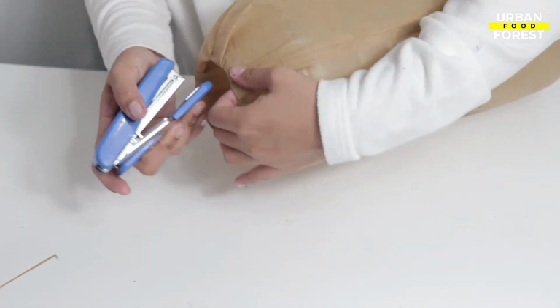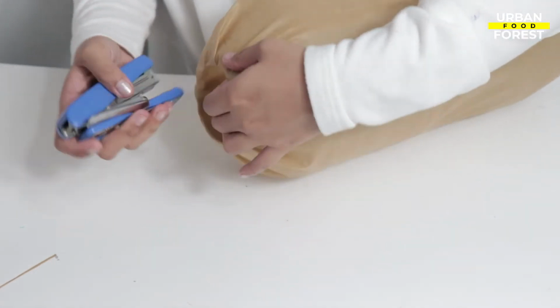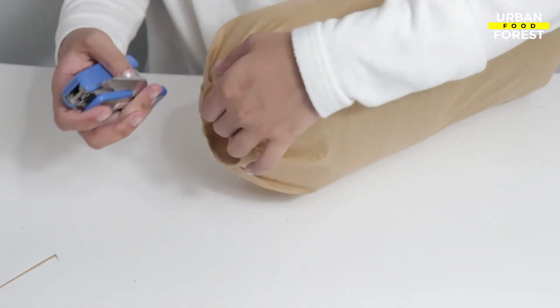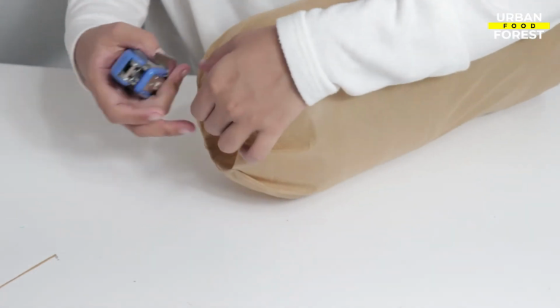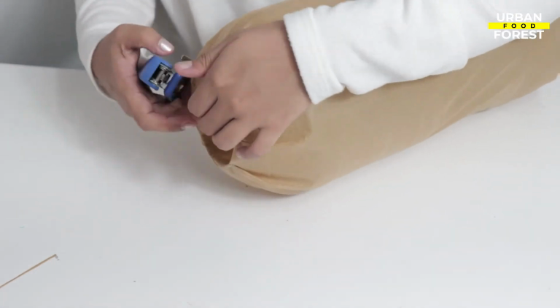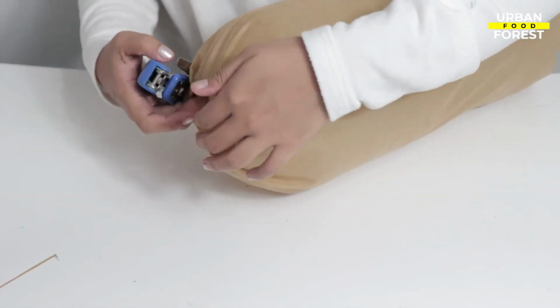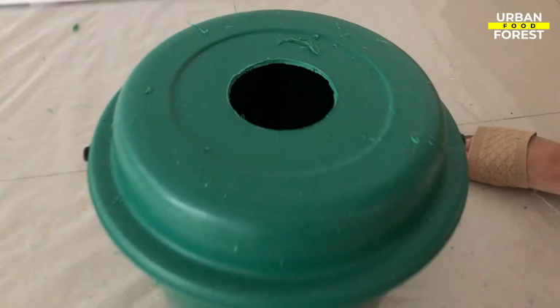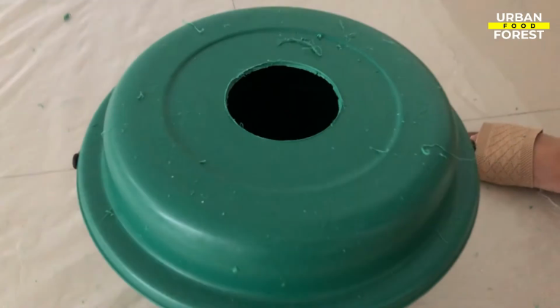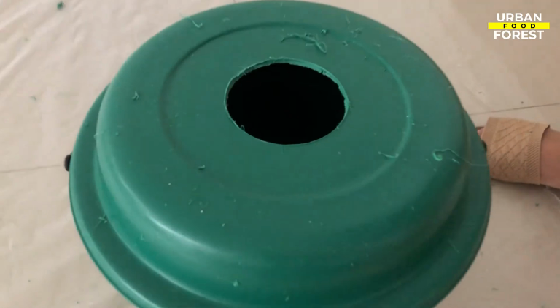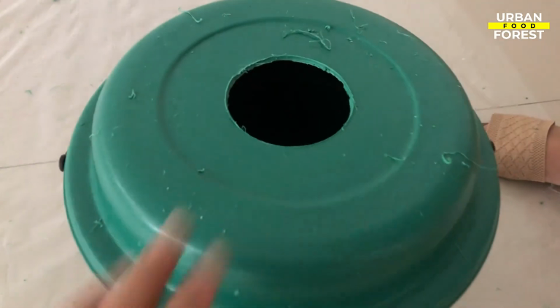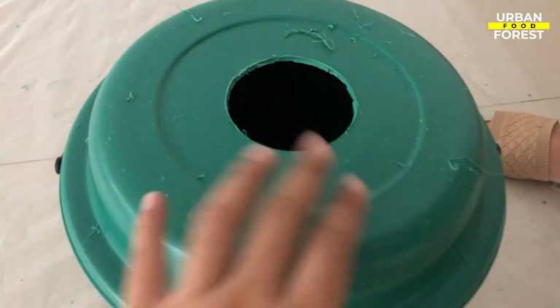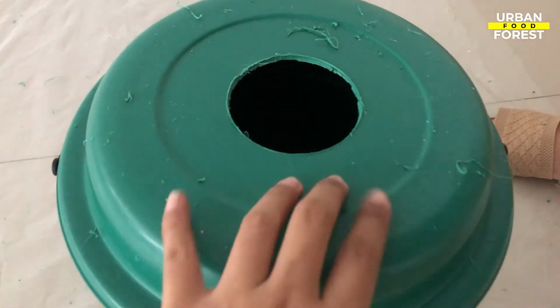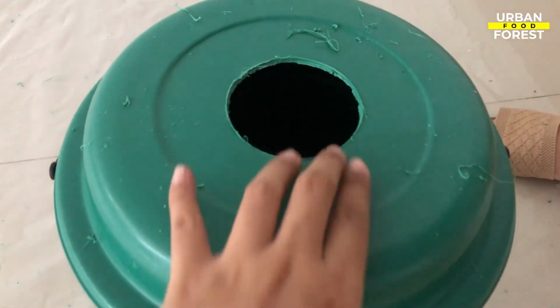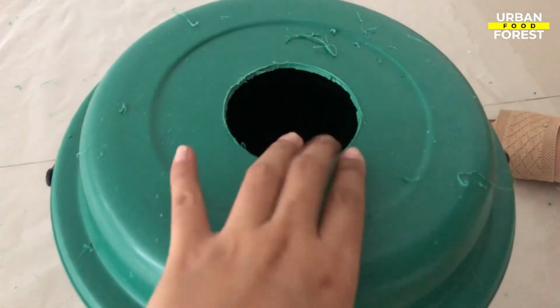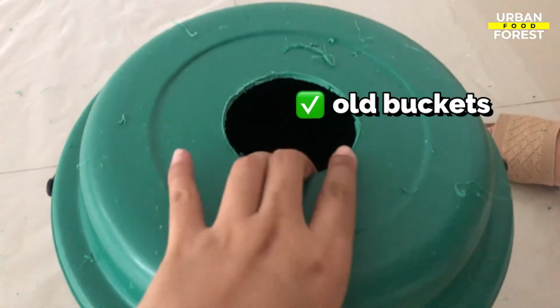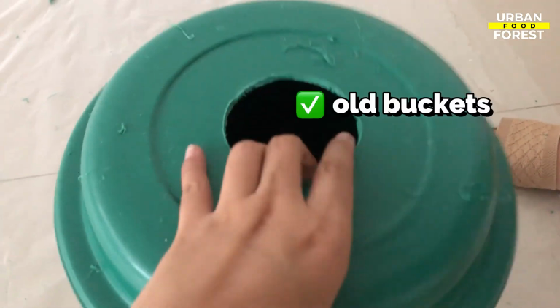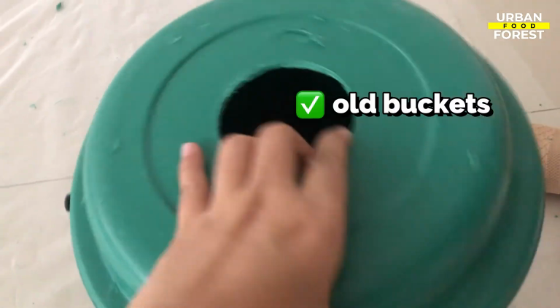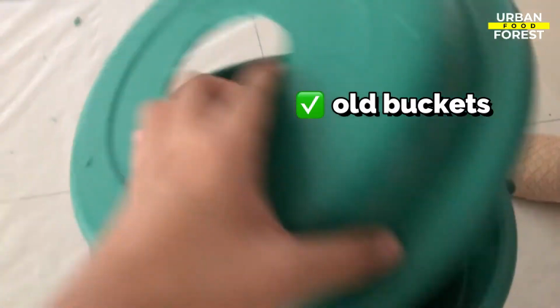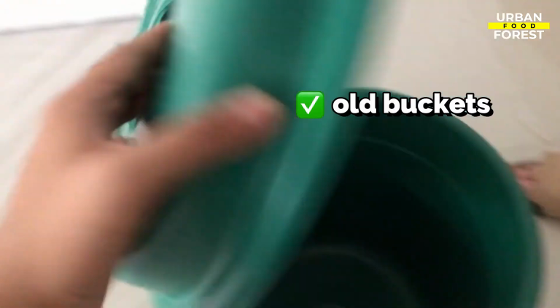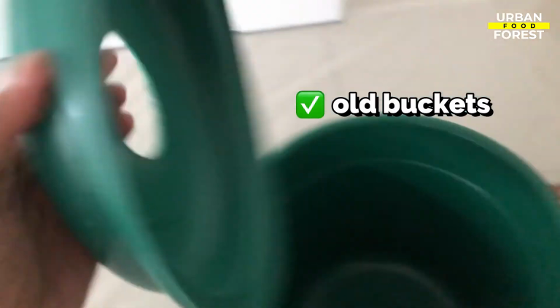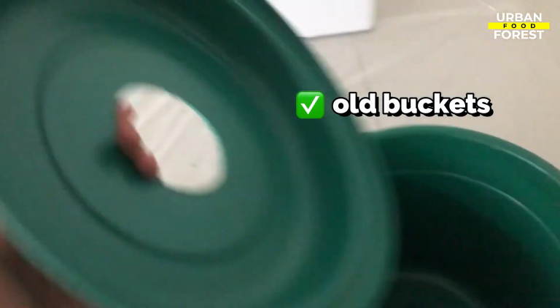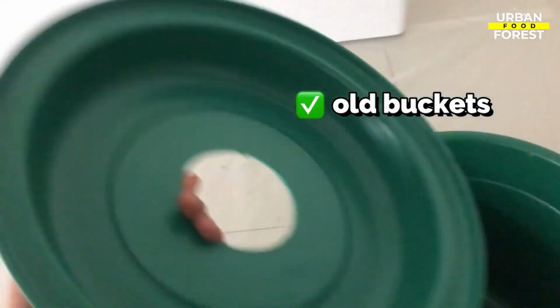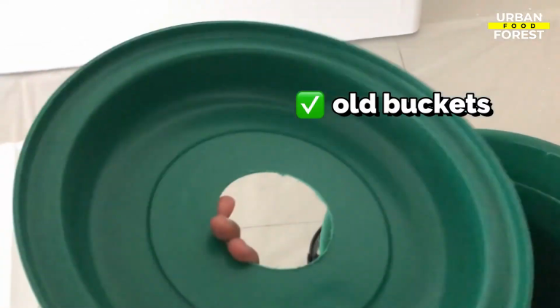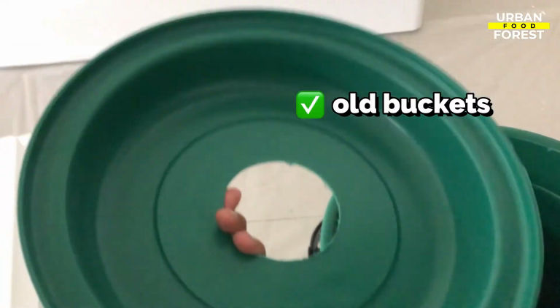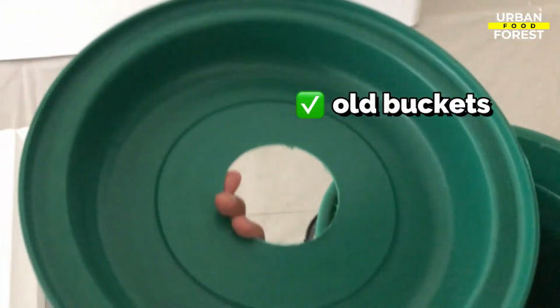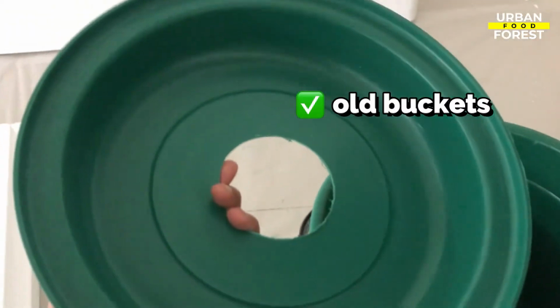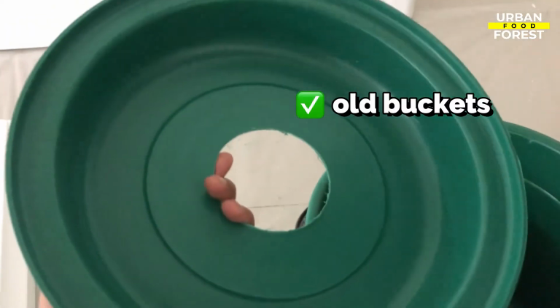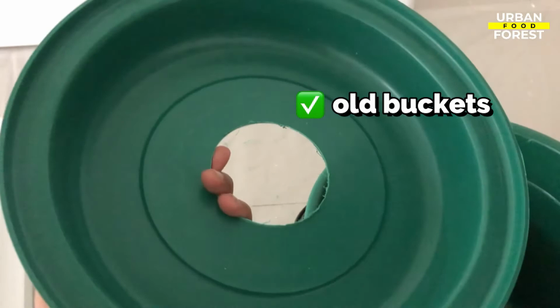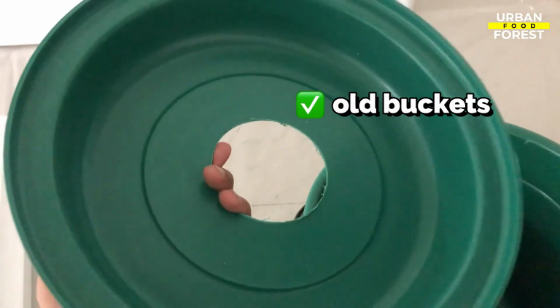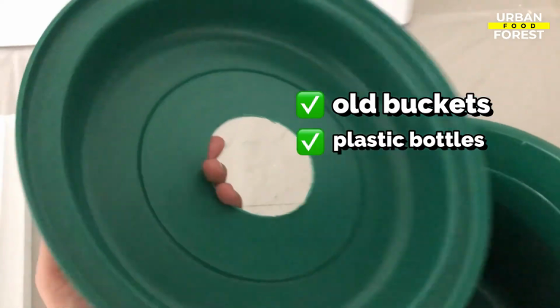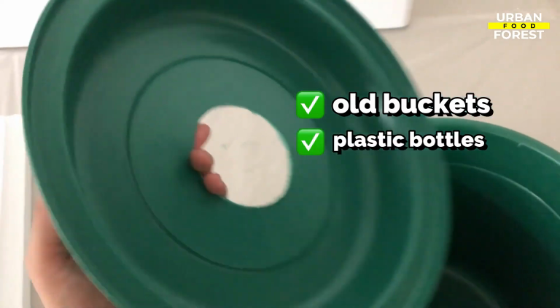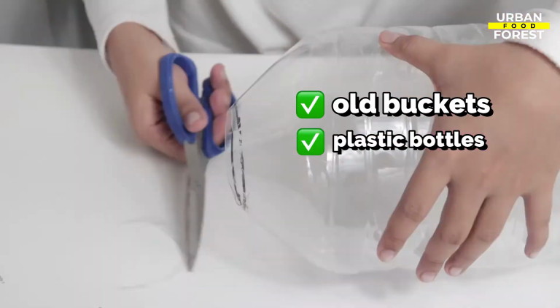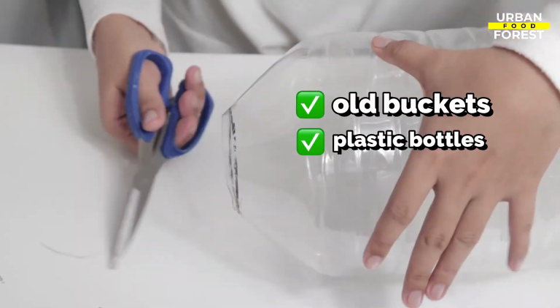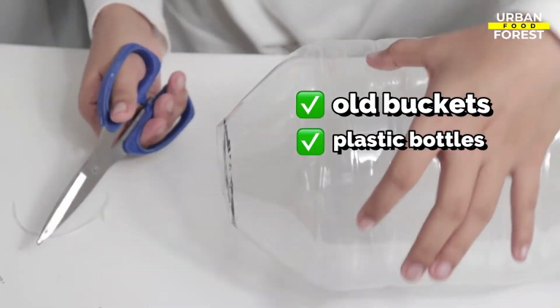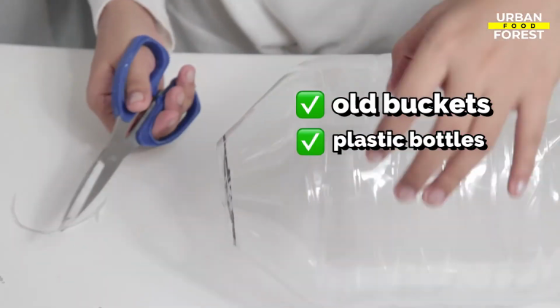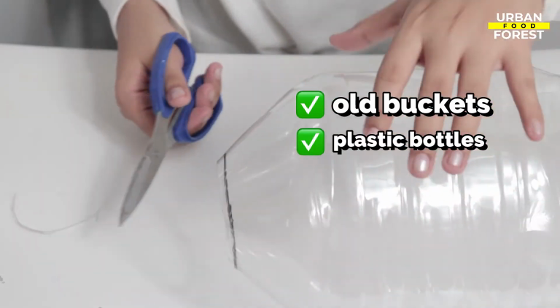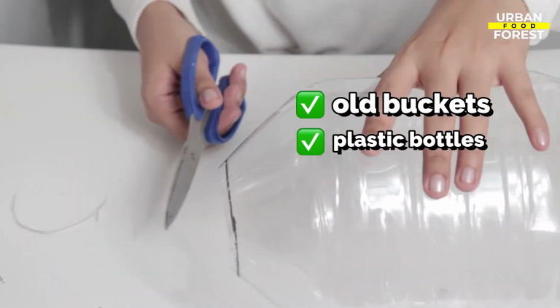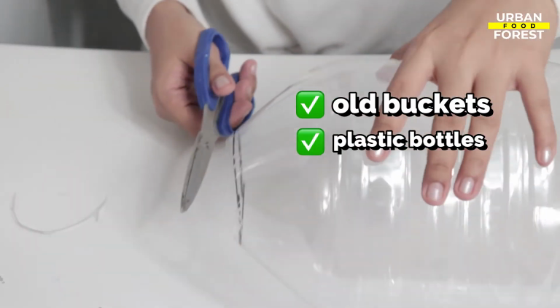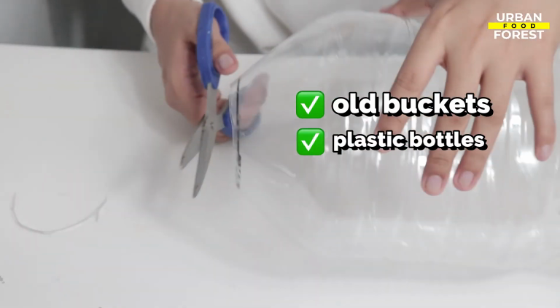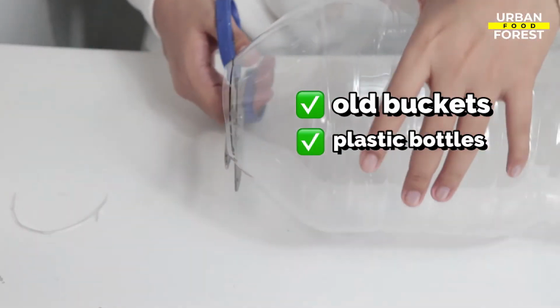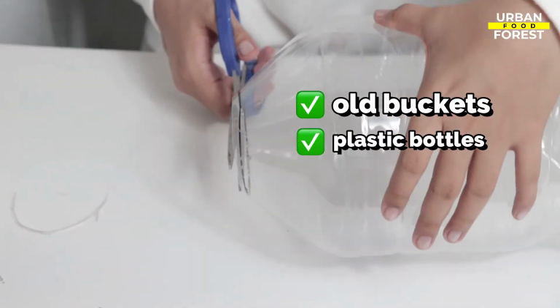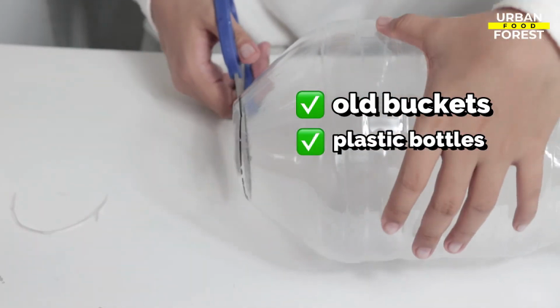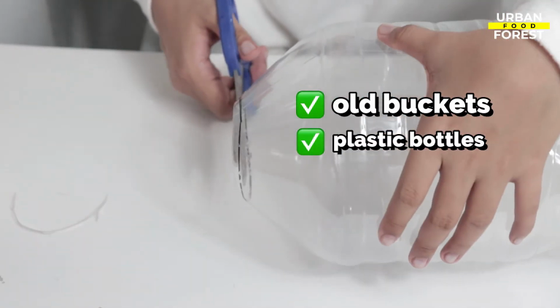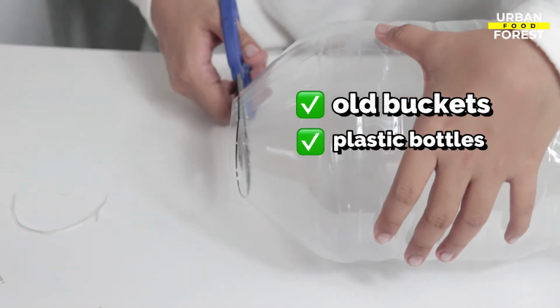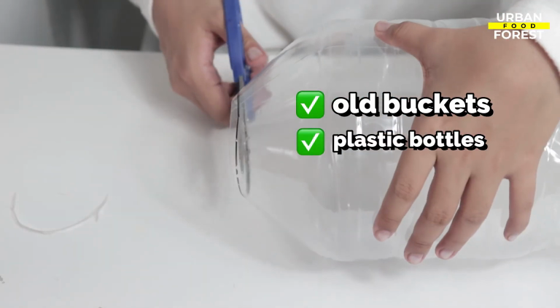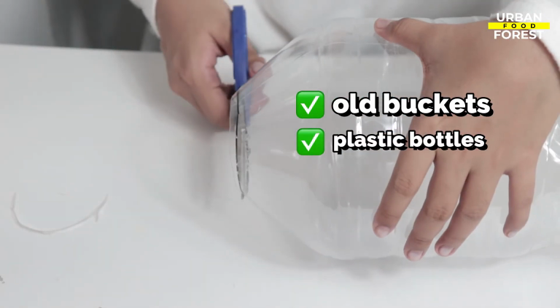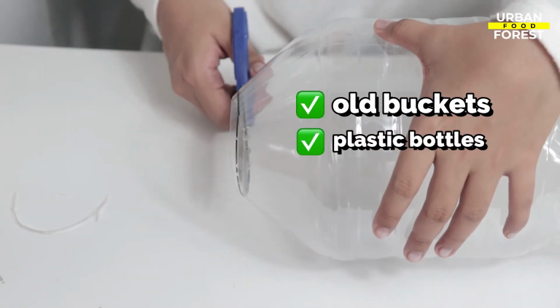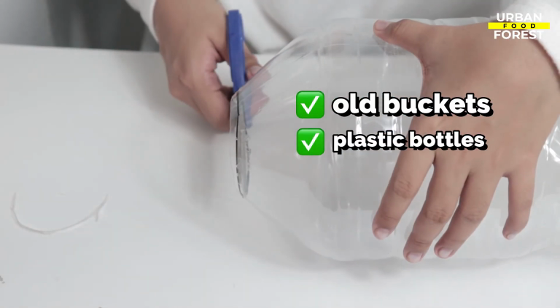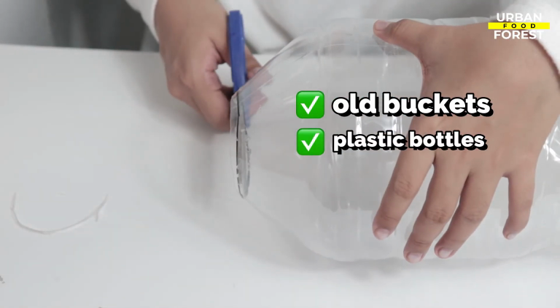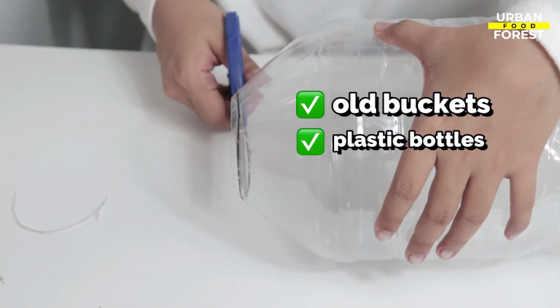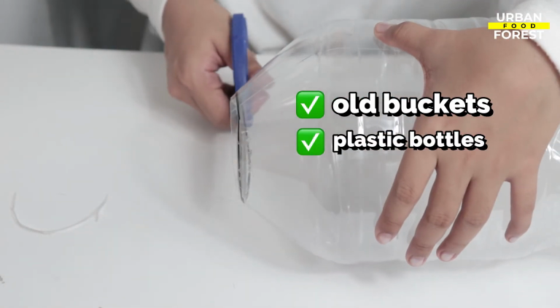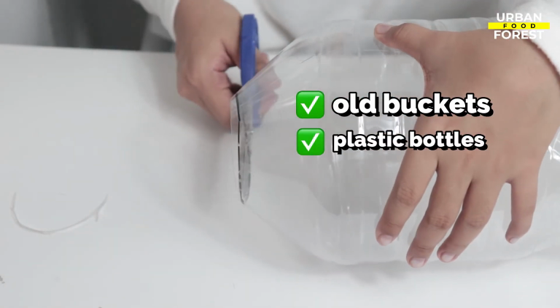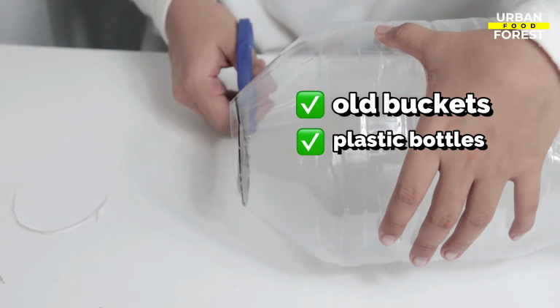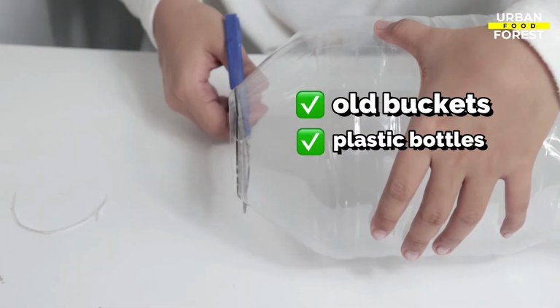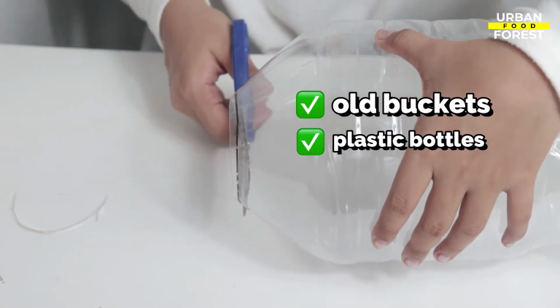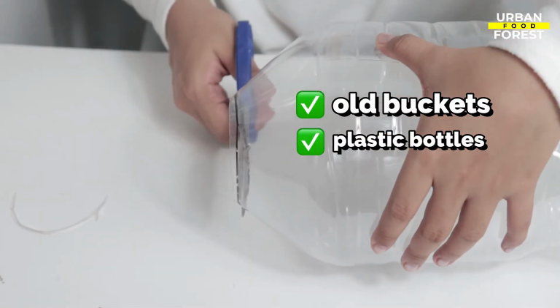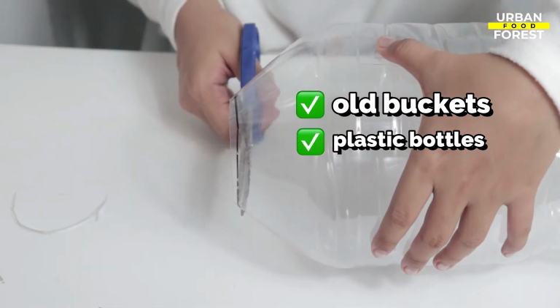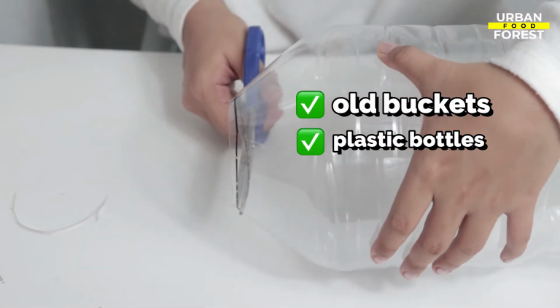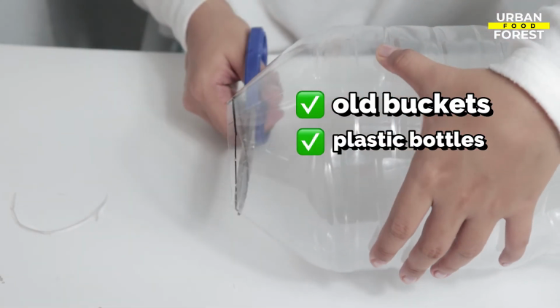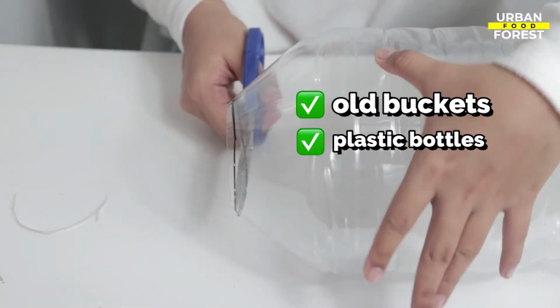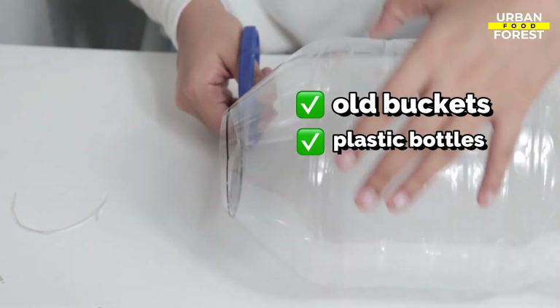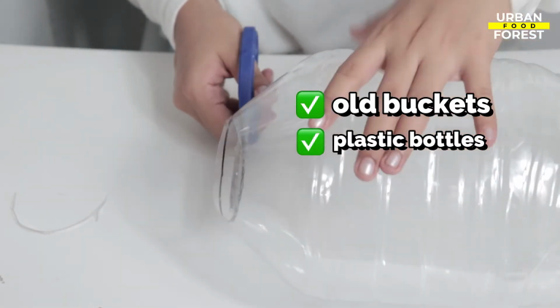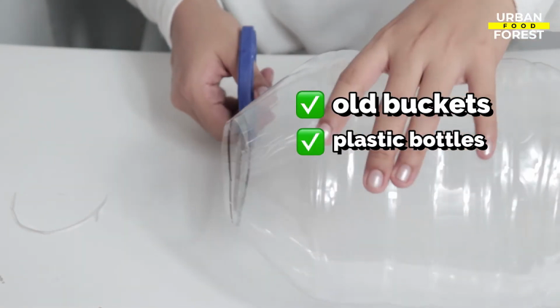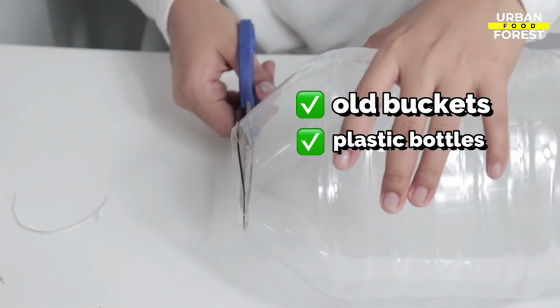If you don't have jars, you may use old buckets or plastic bottles and then customize them following the same directions.